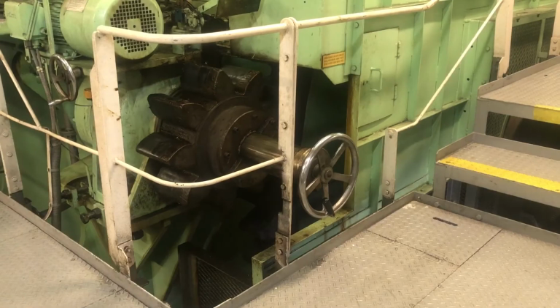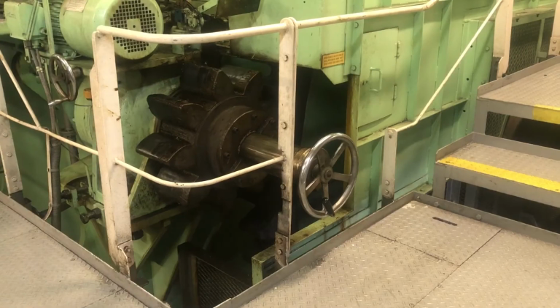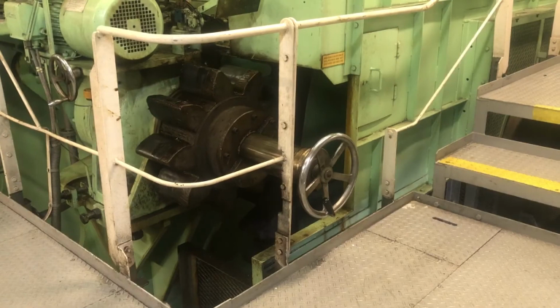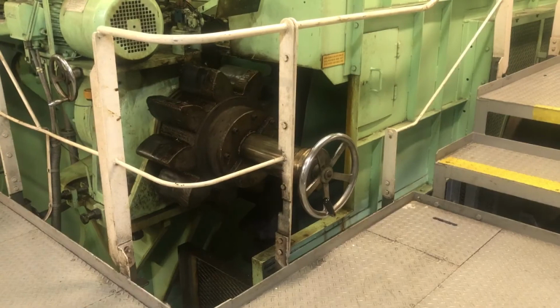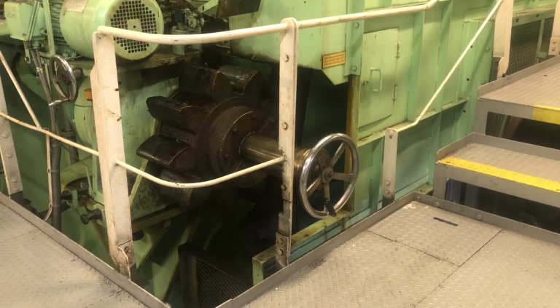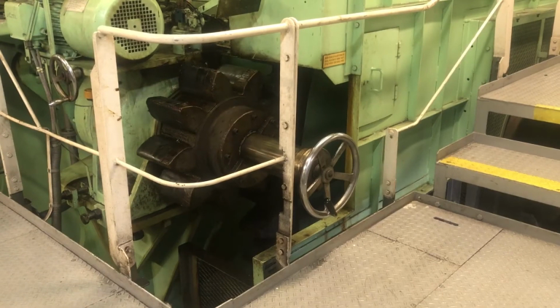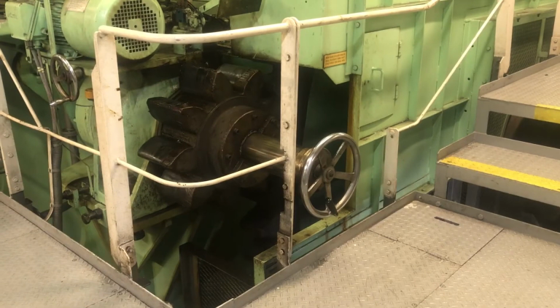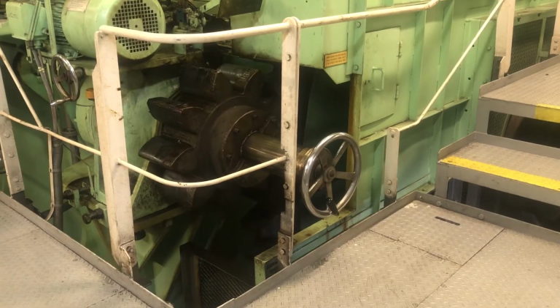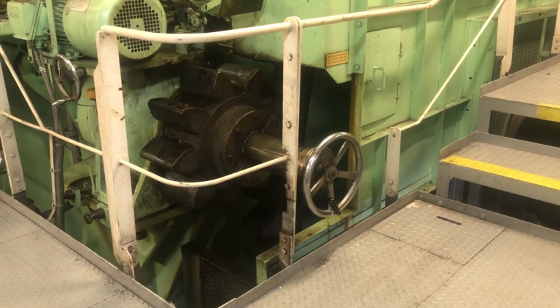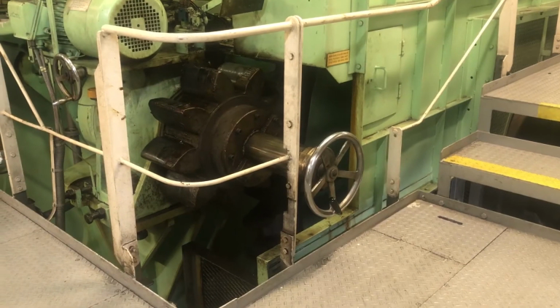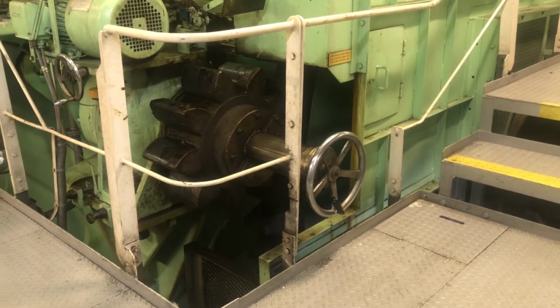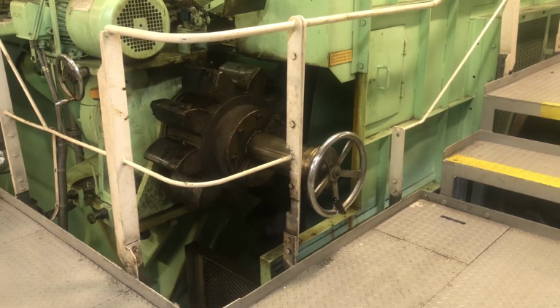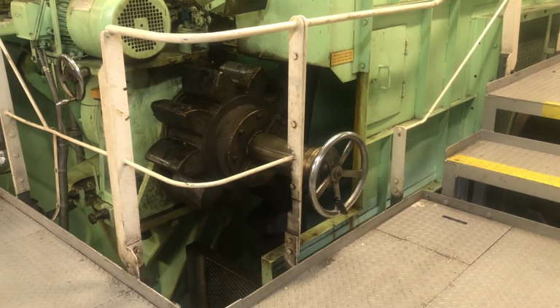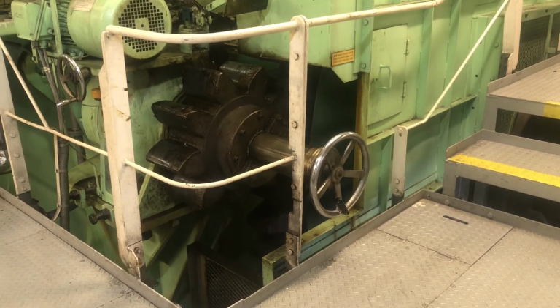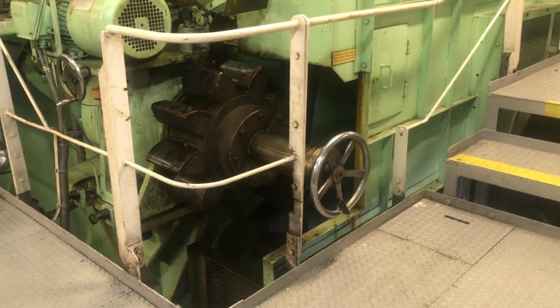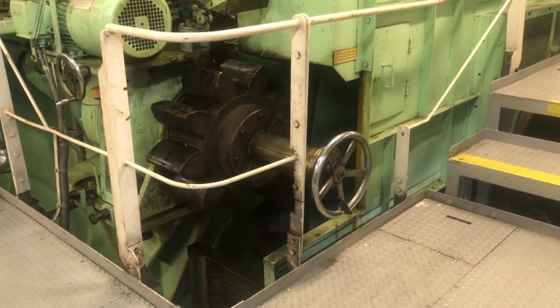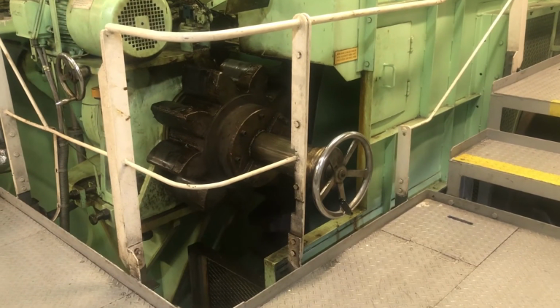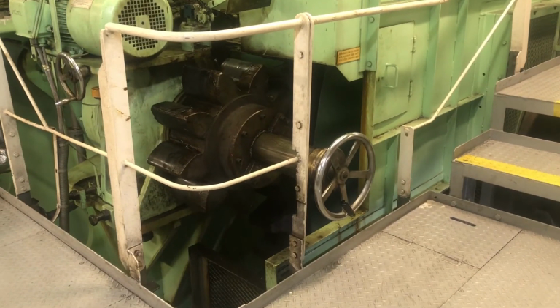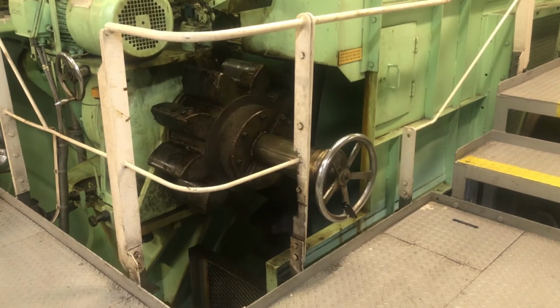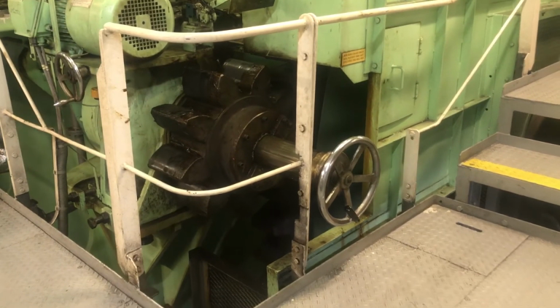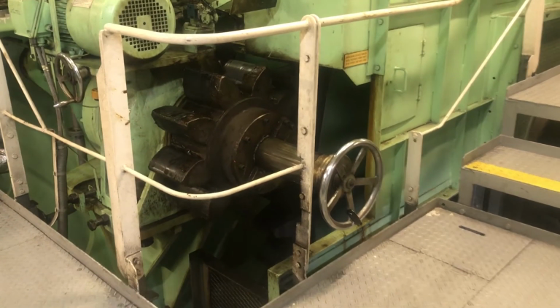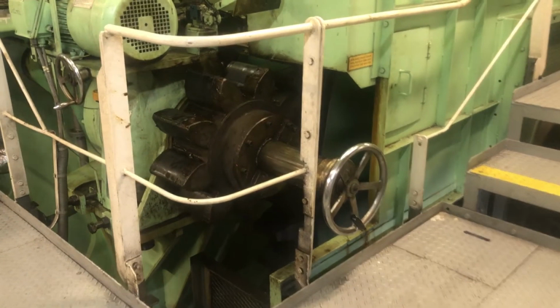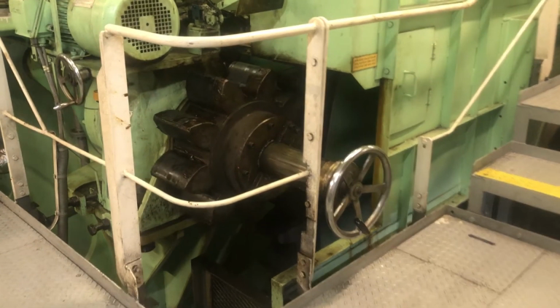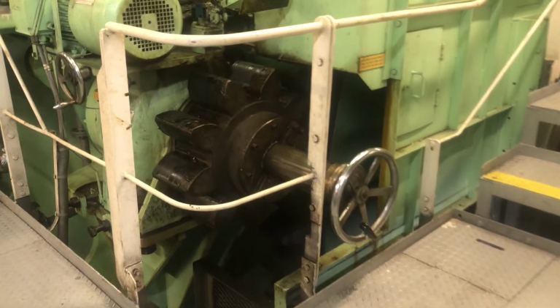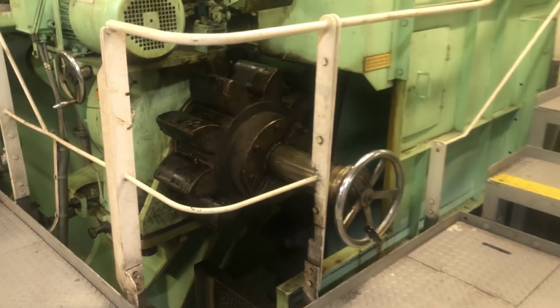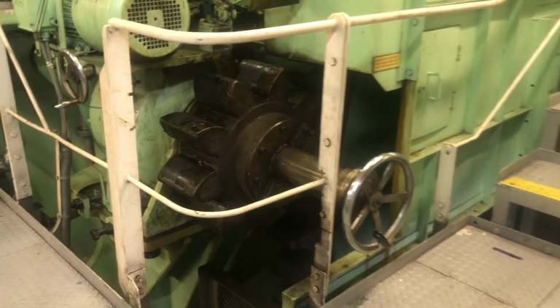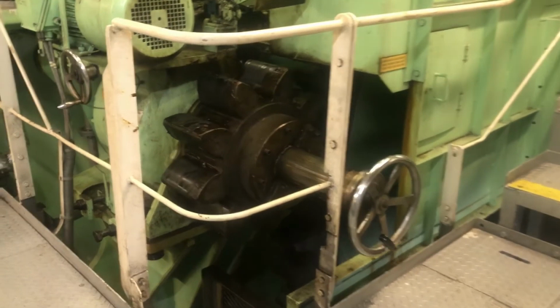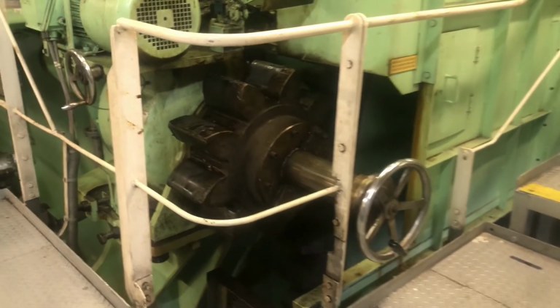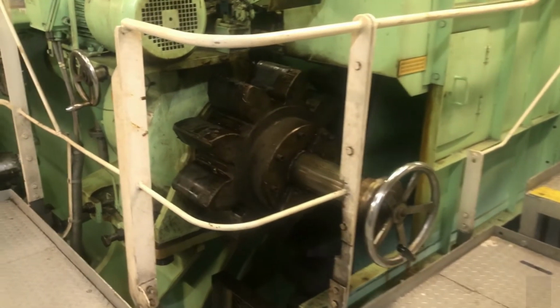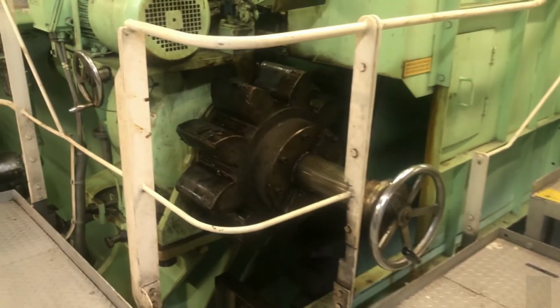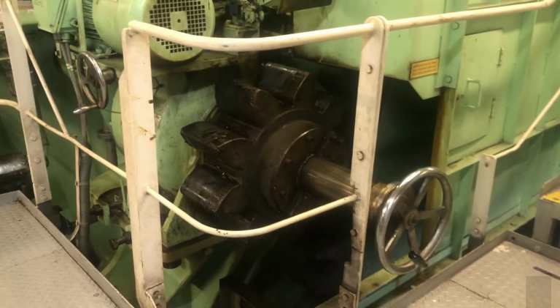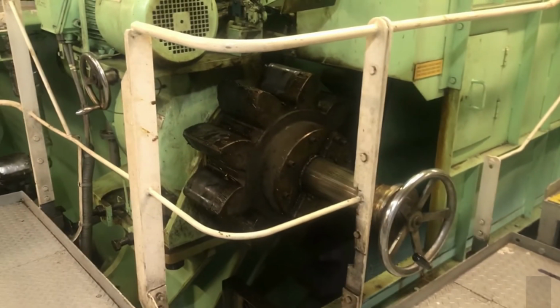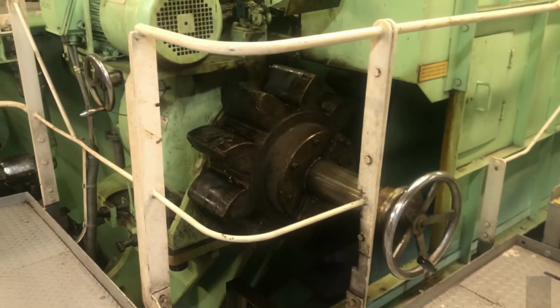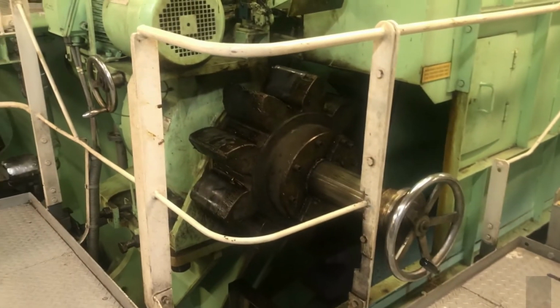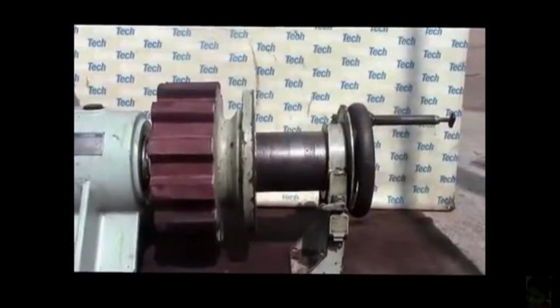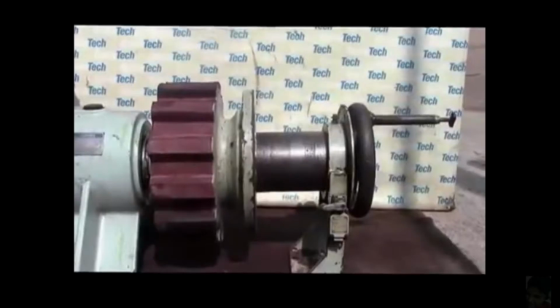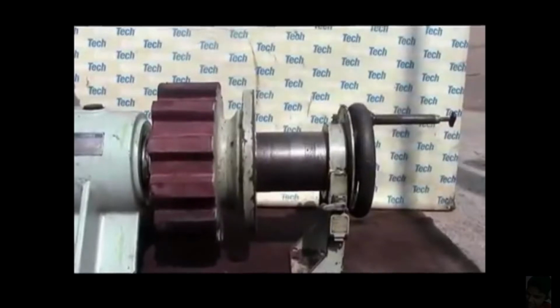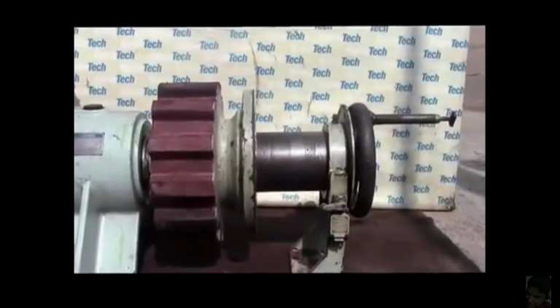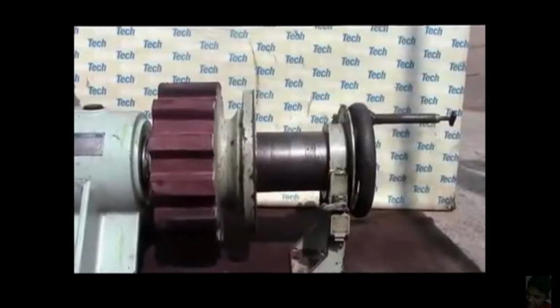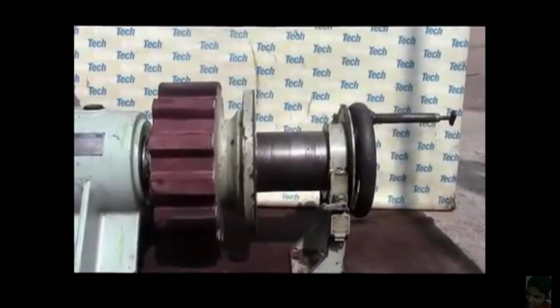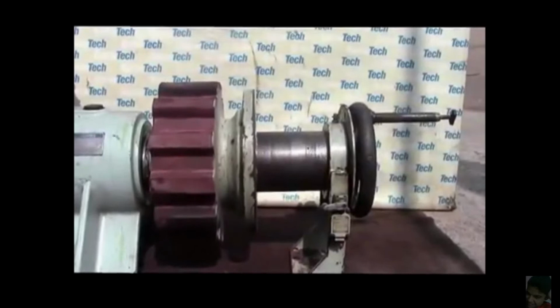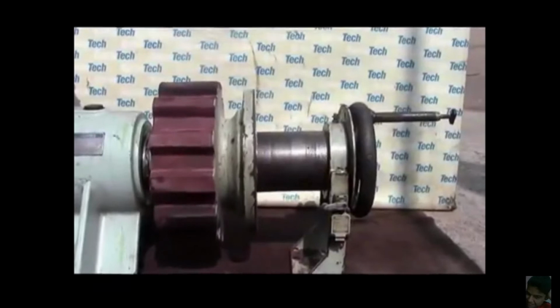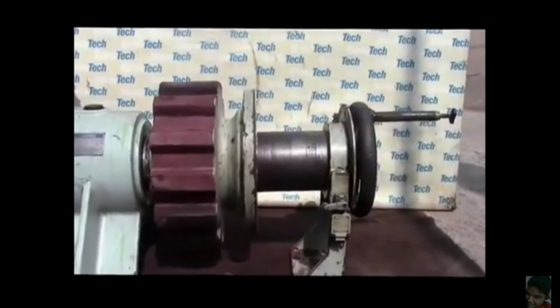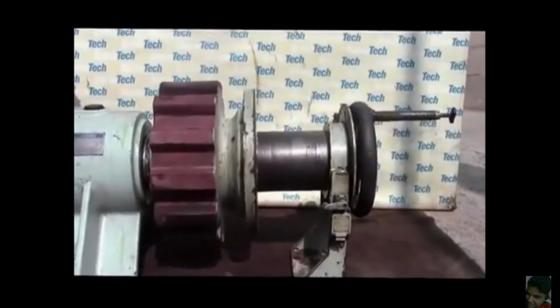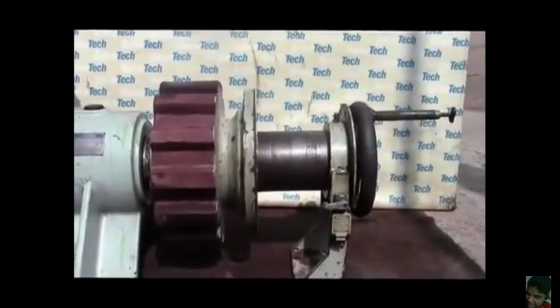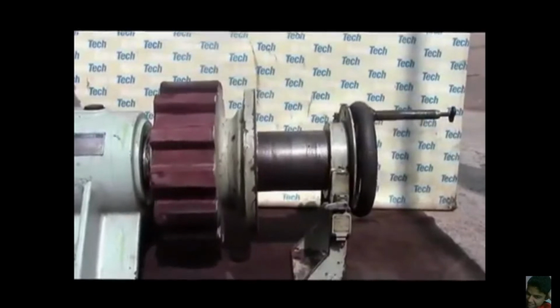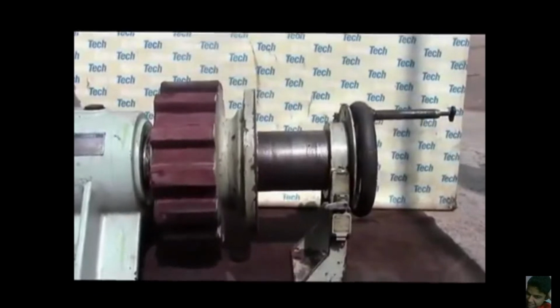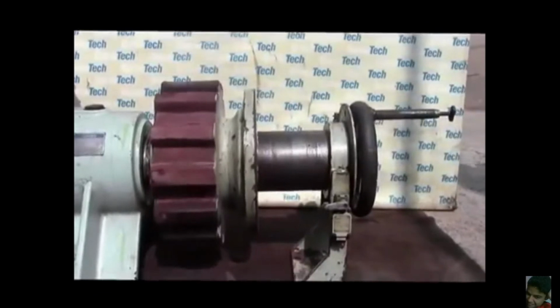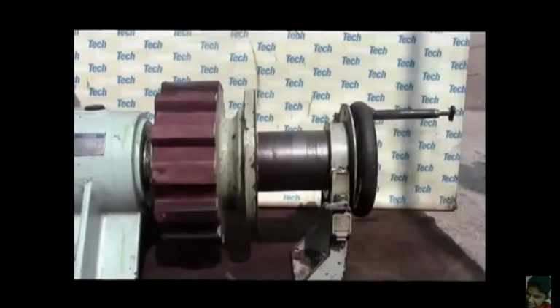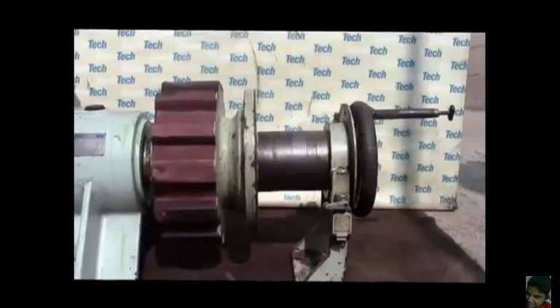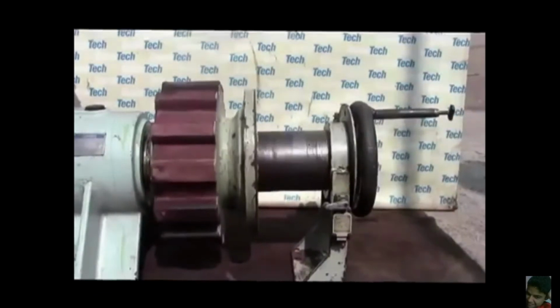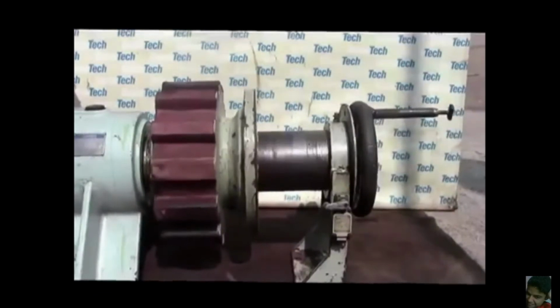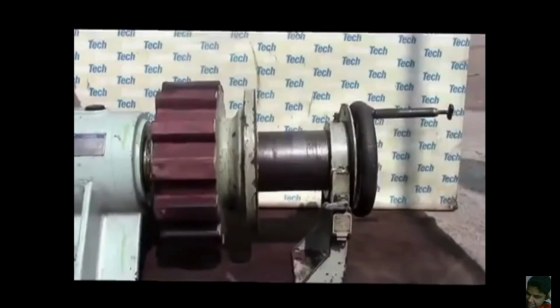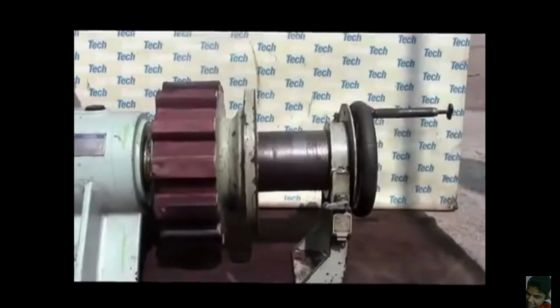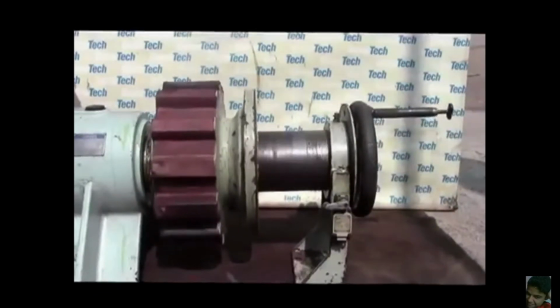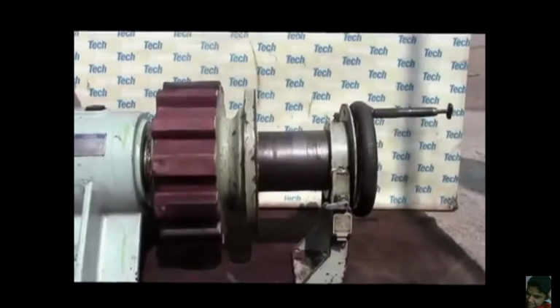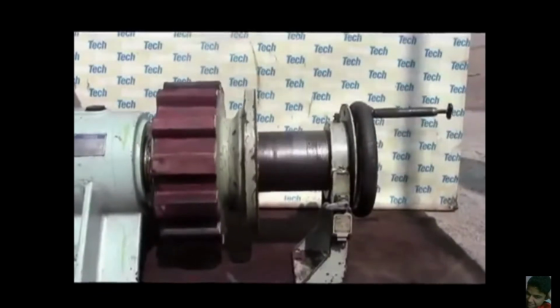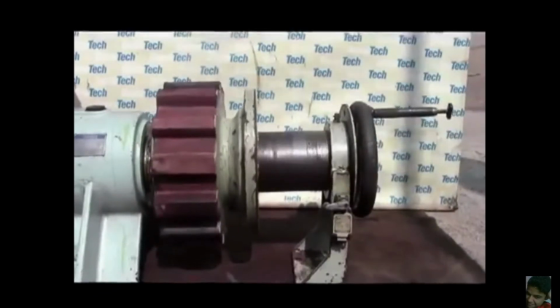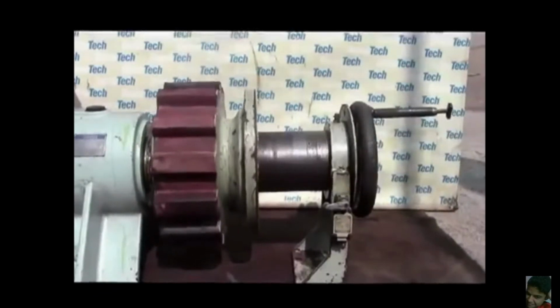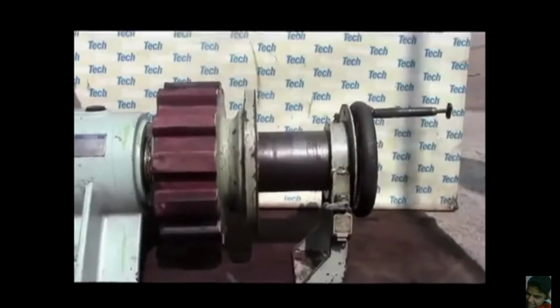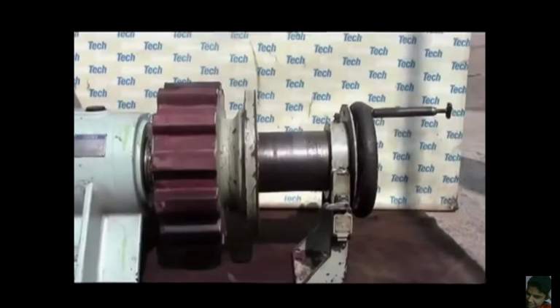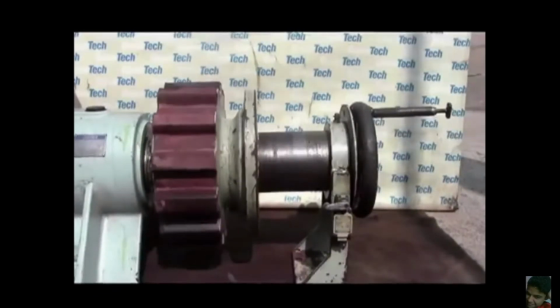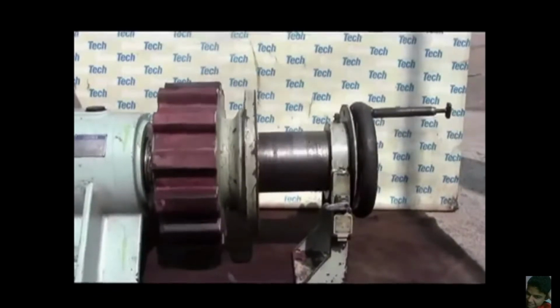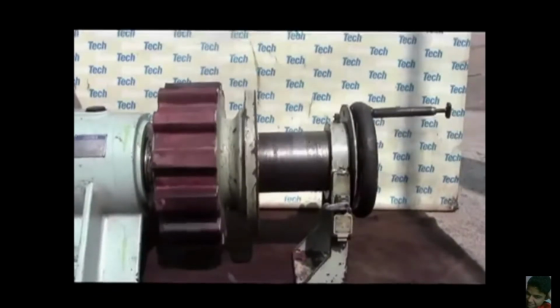This video is about the turning gear operation. A turning gear is an independent motor used for turning the main engine when the engine is at standstill.